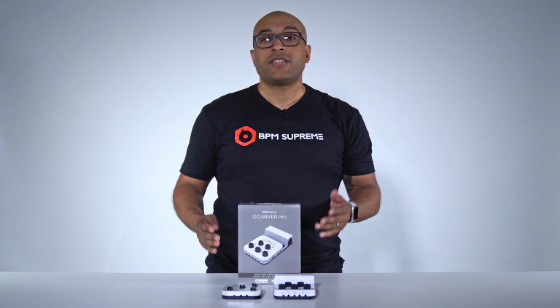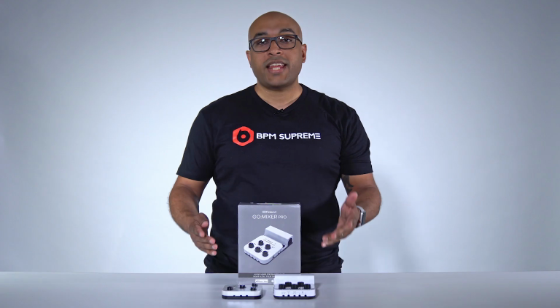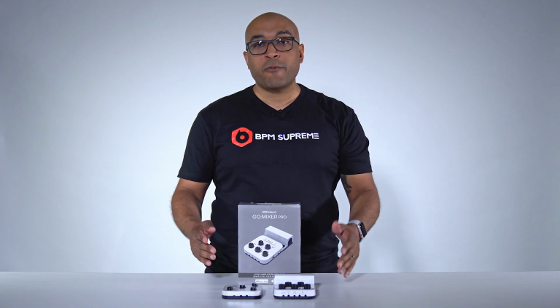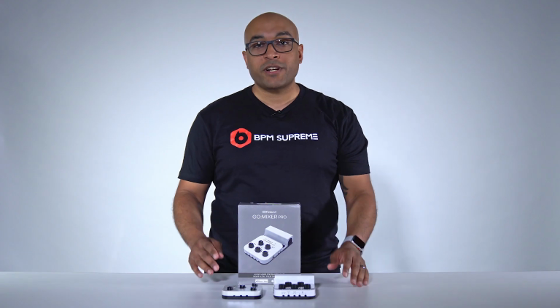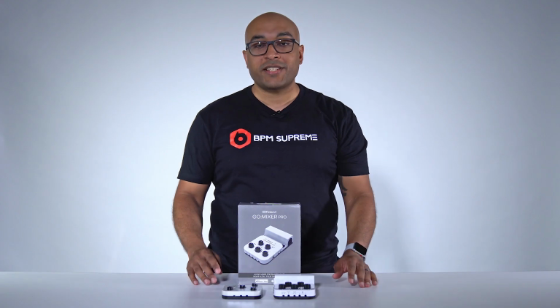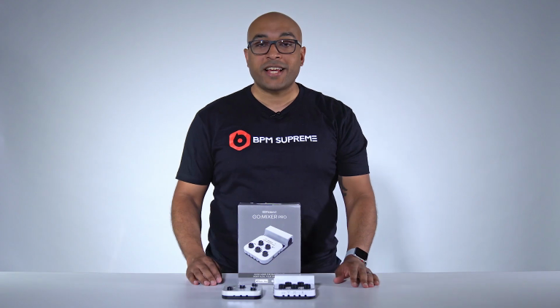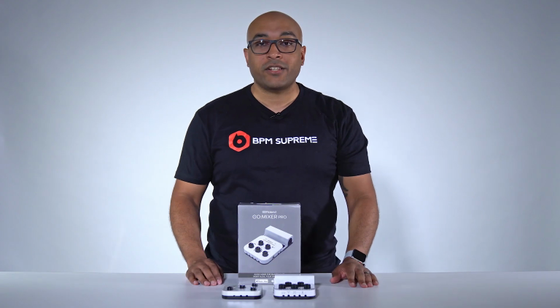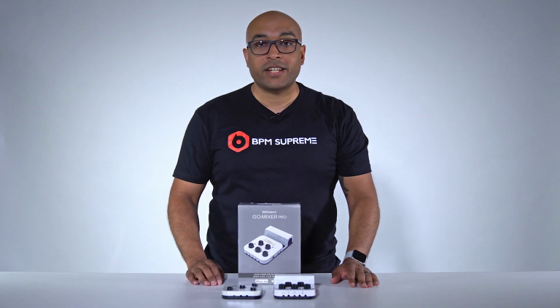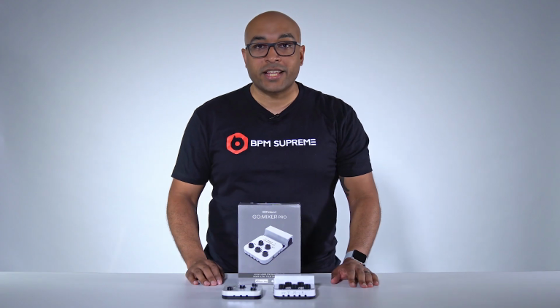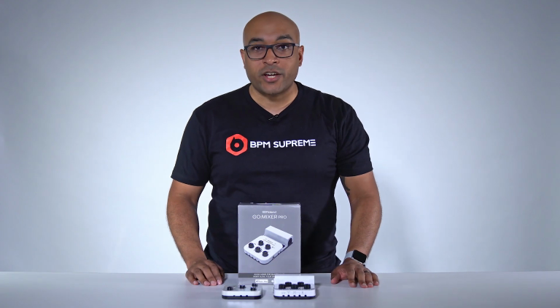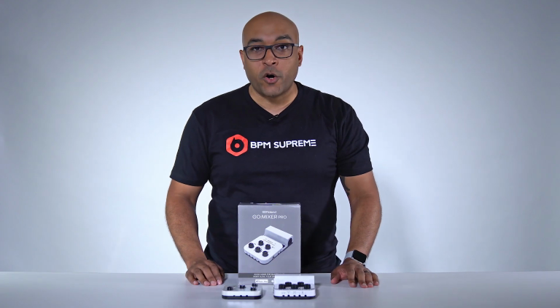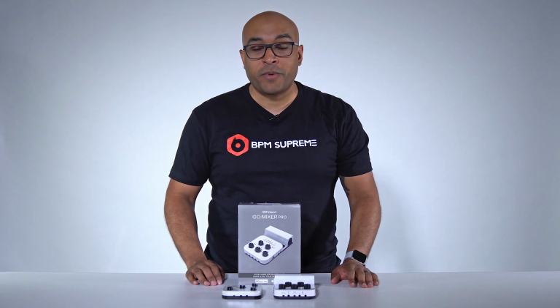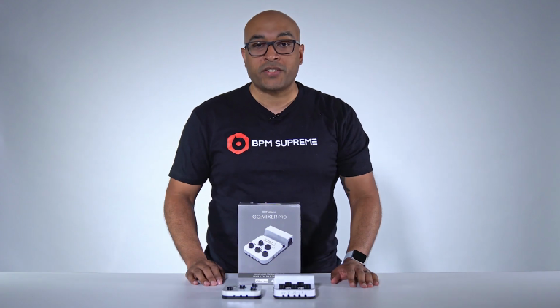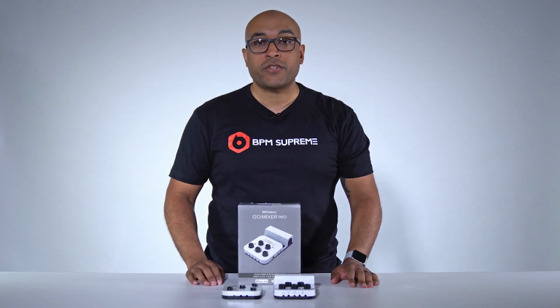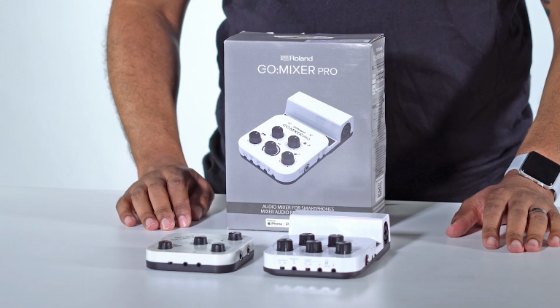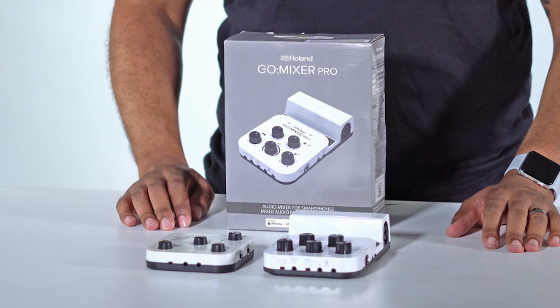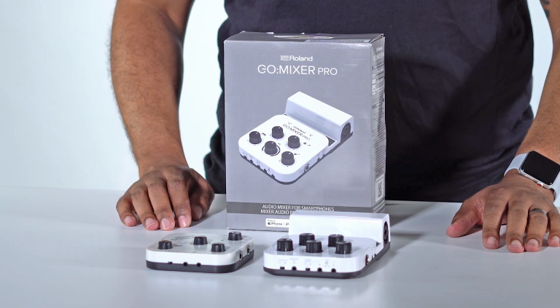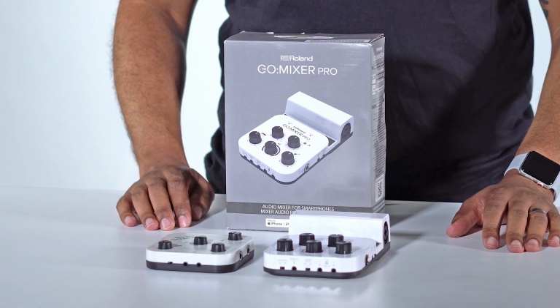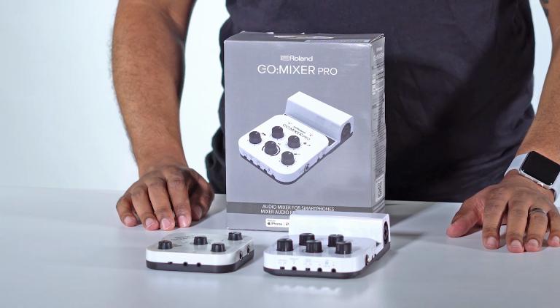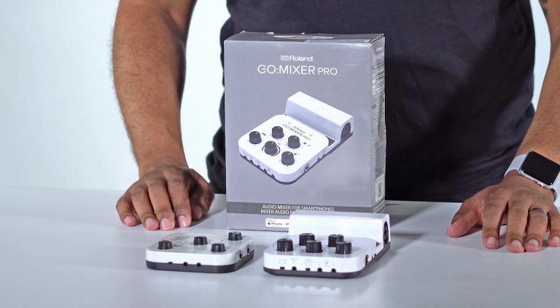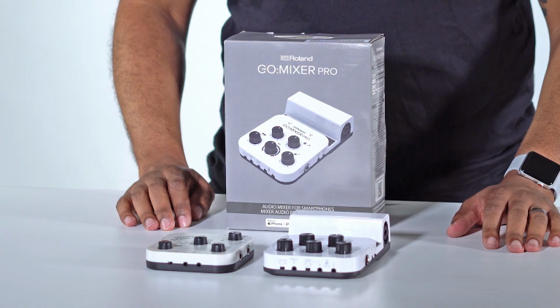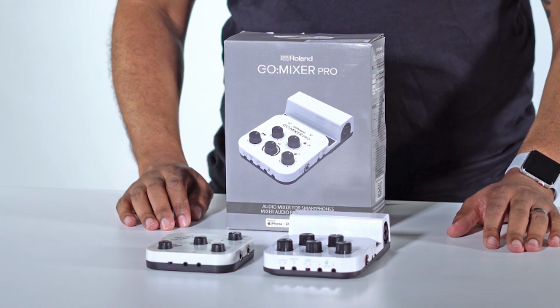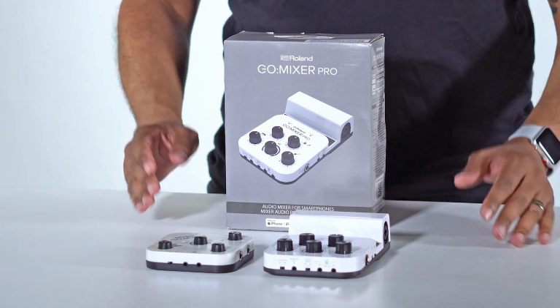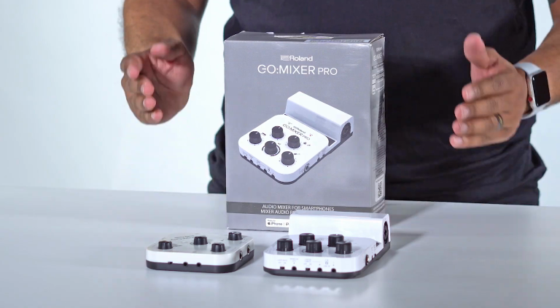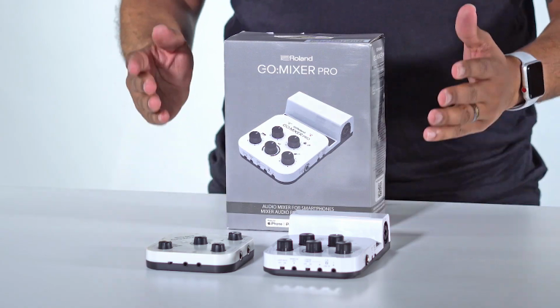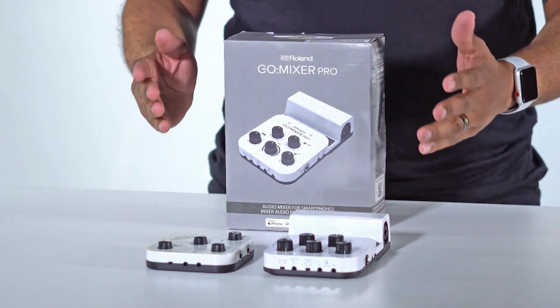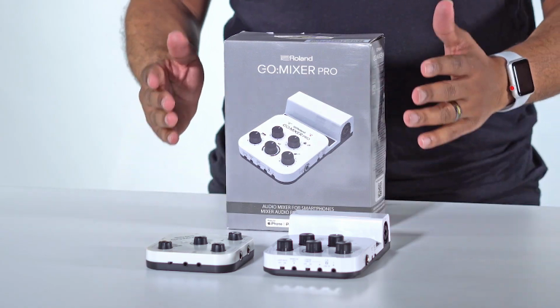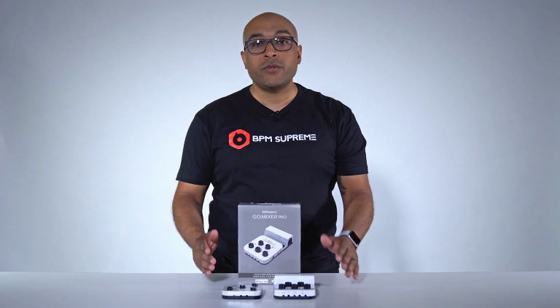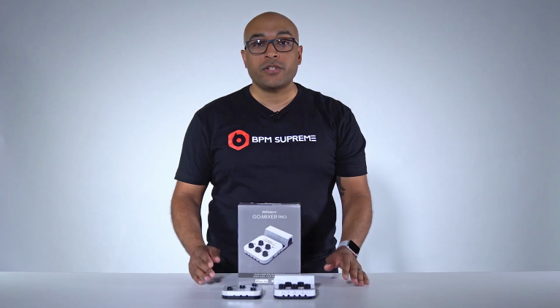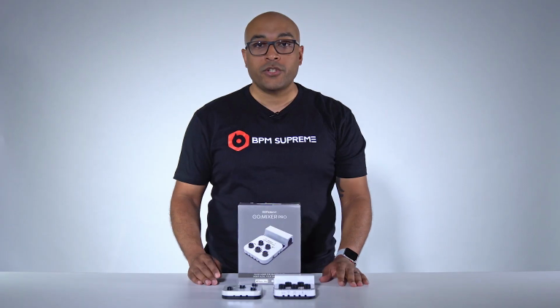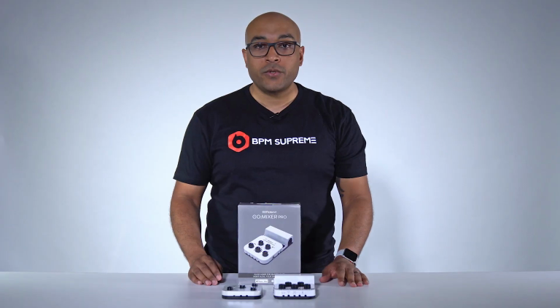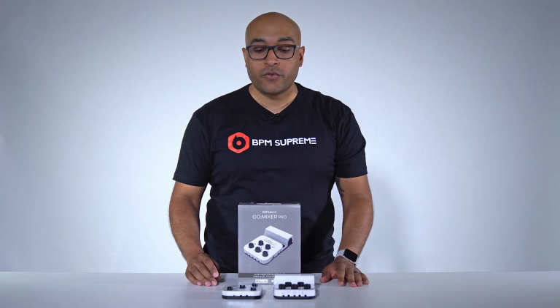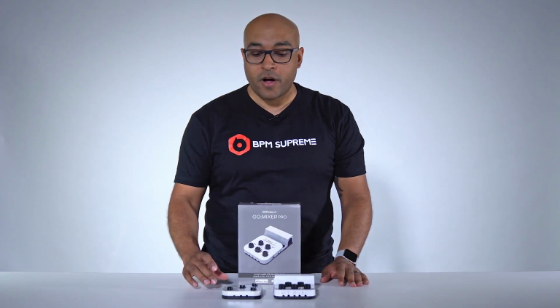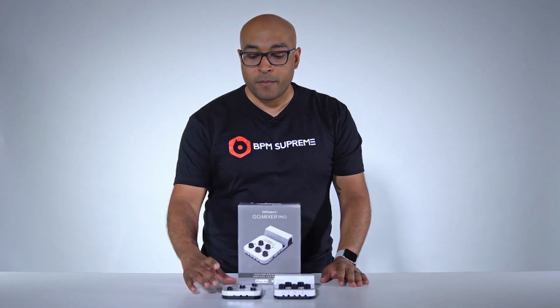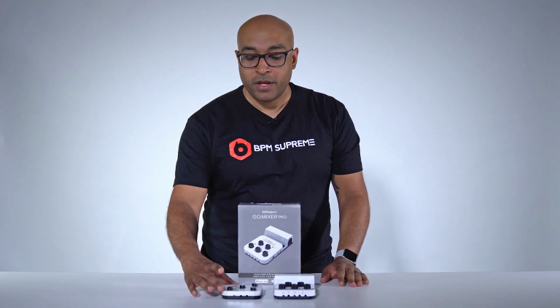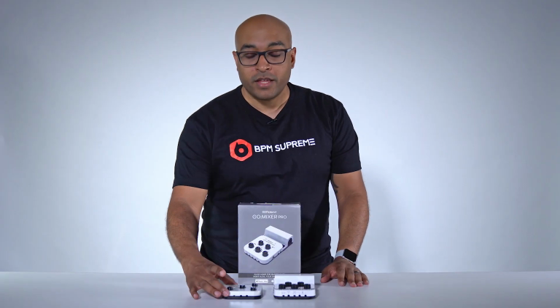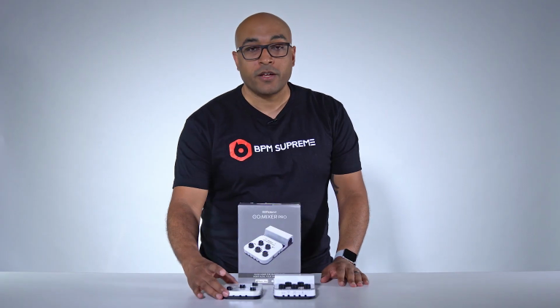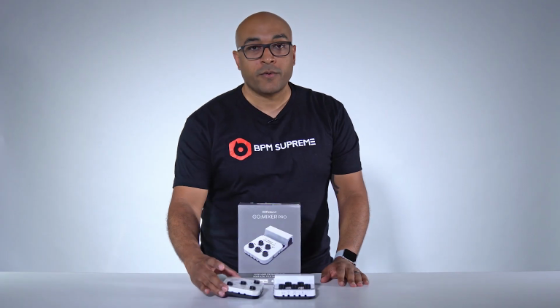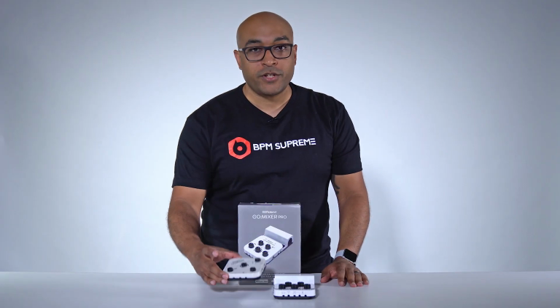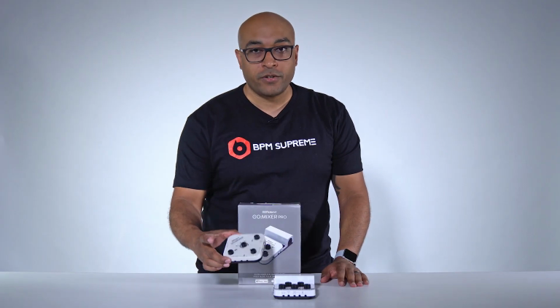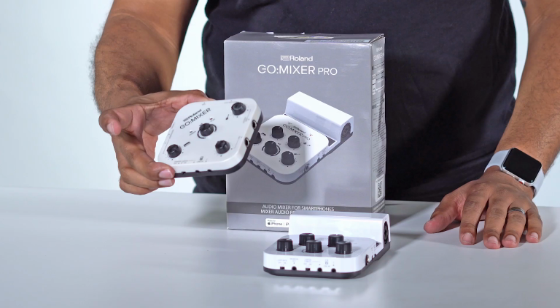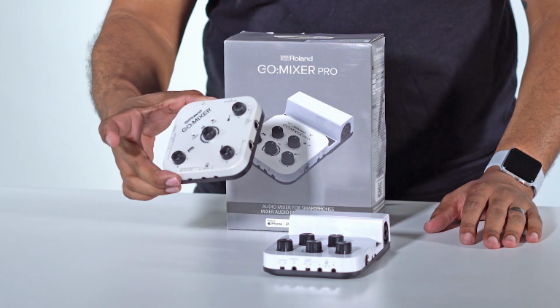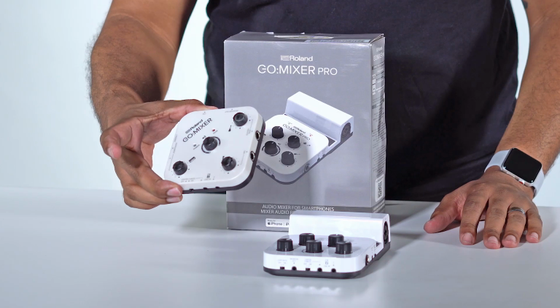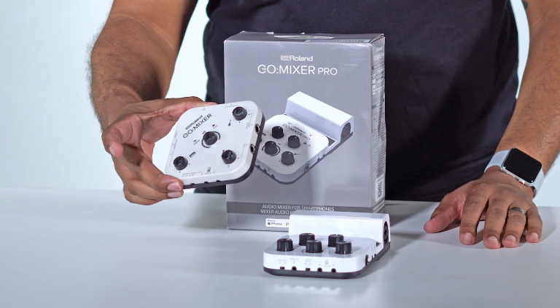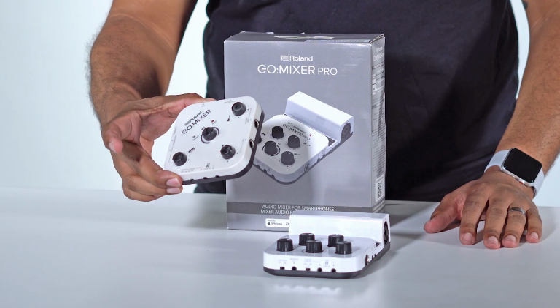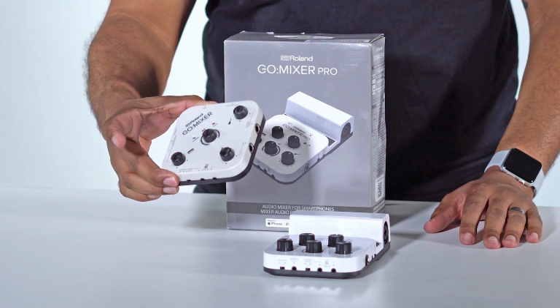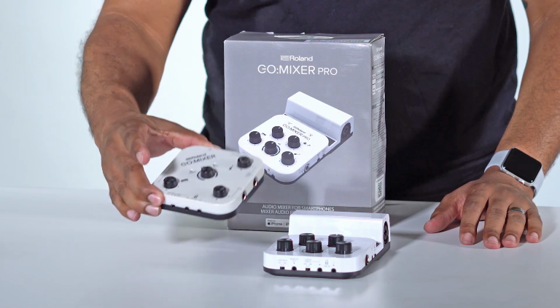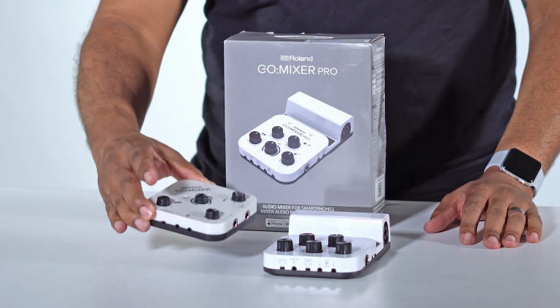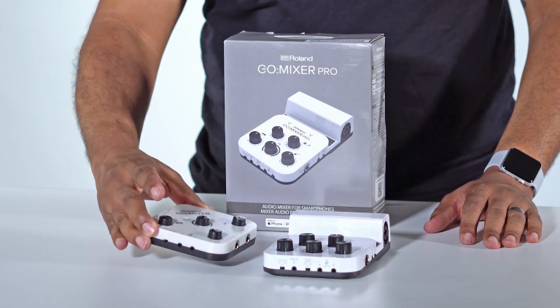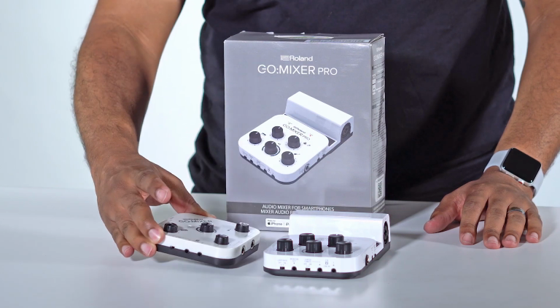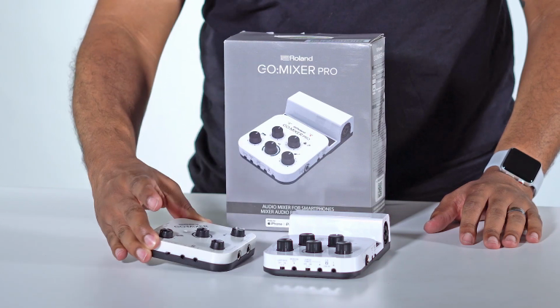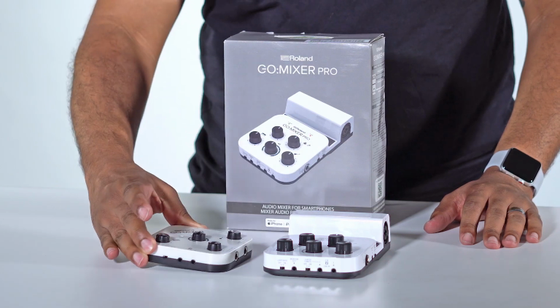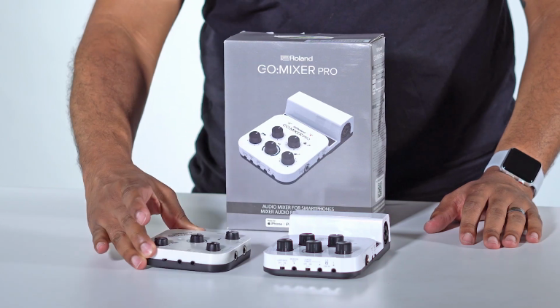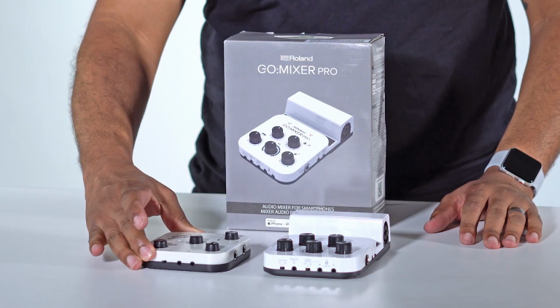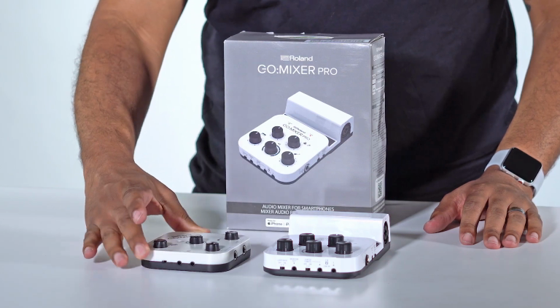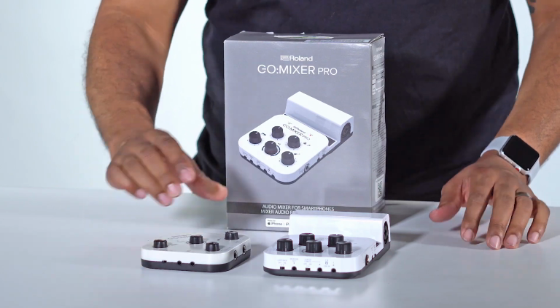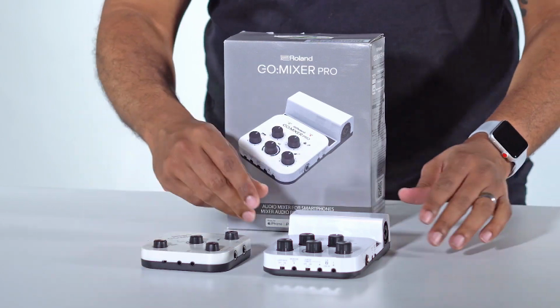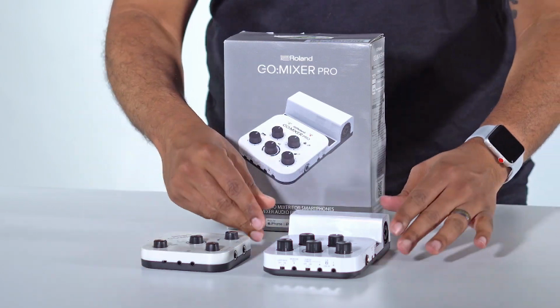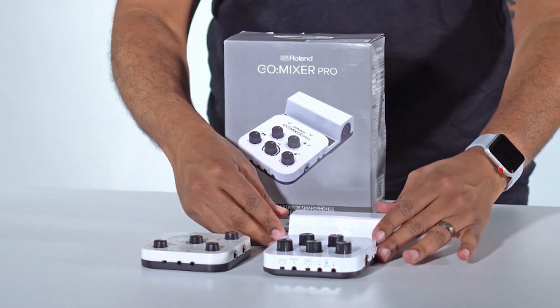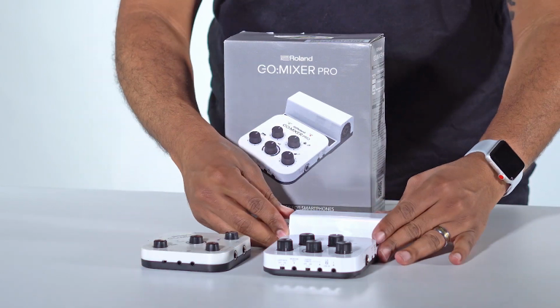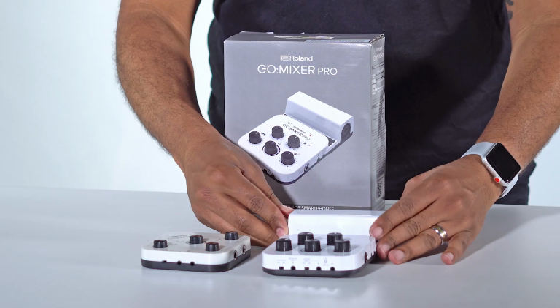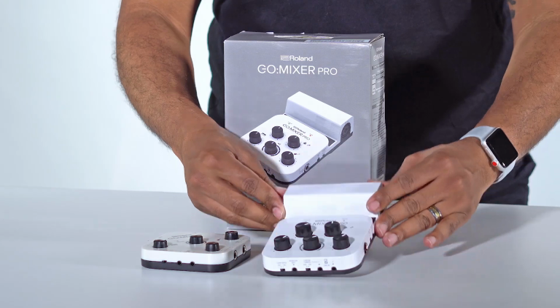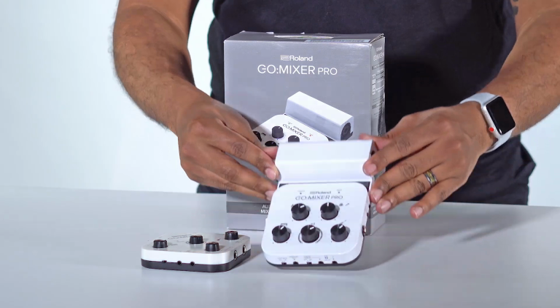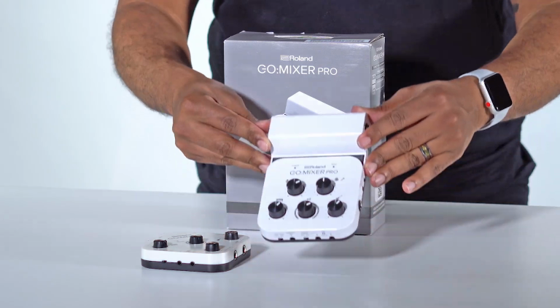Today, we're going to take a look at the Go Mixers from Roland. There's now two to choose from: the original Go Mixer and the new Go Mixer Pro.